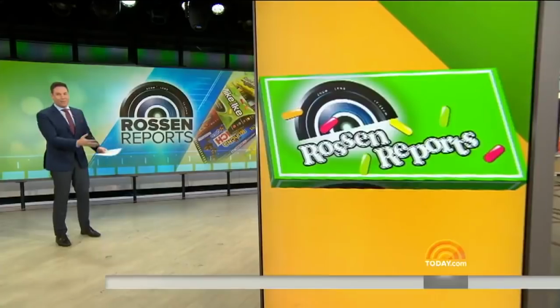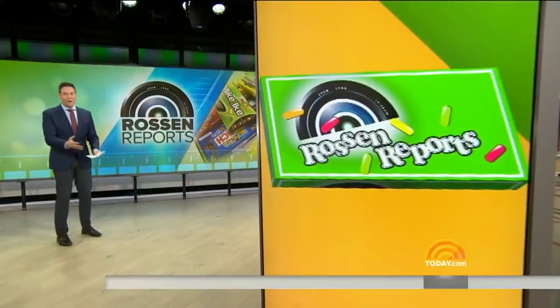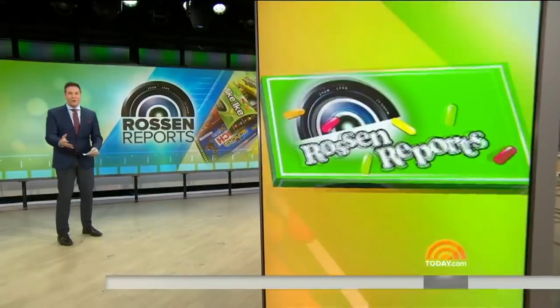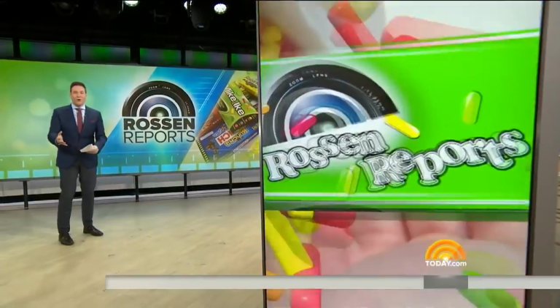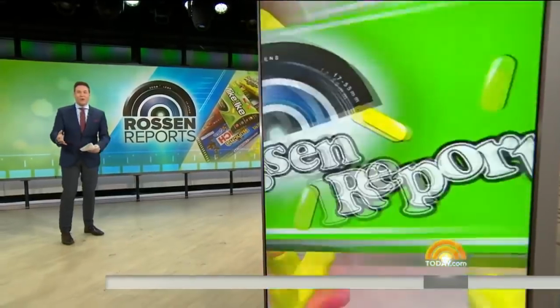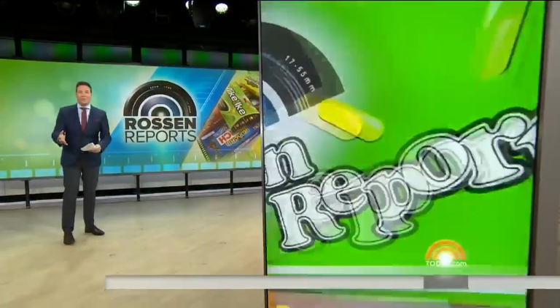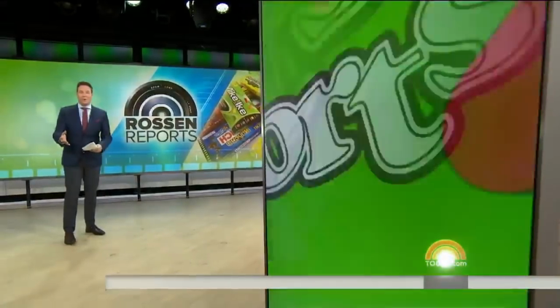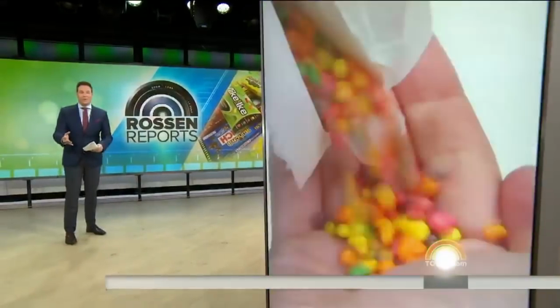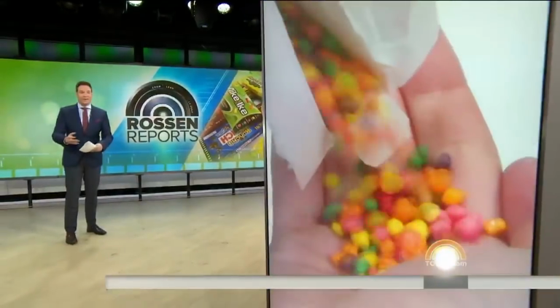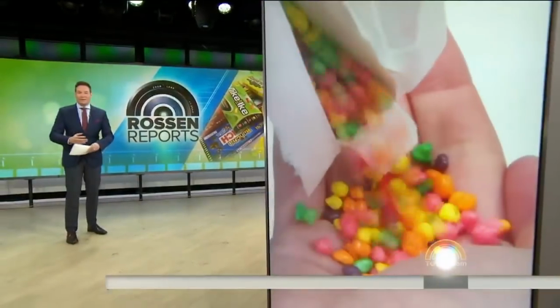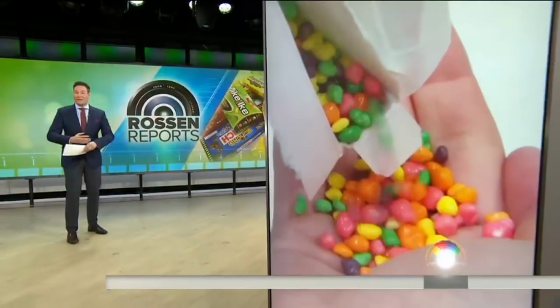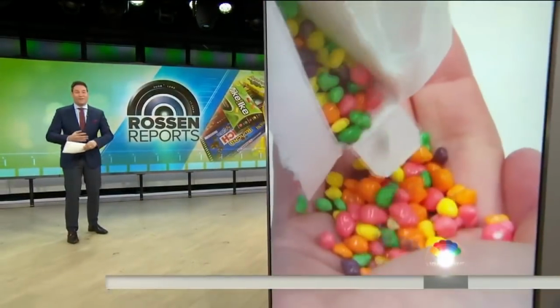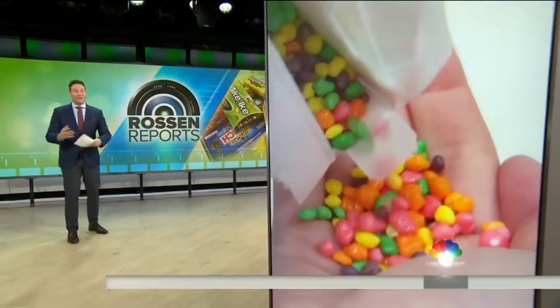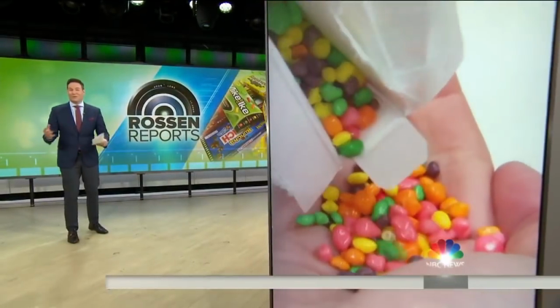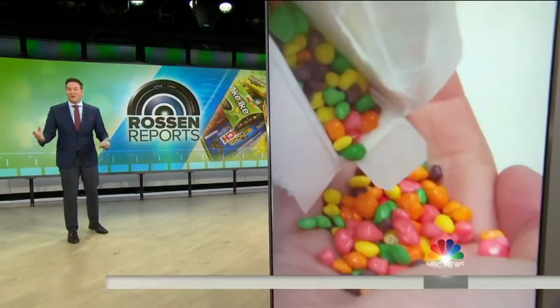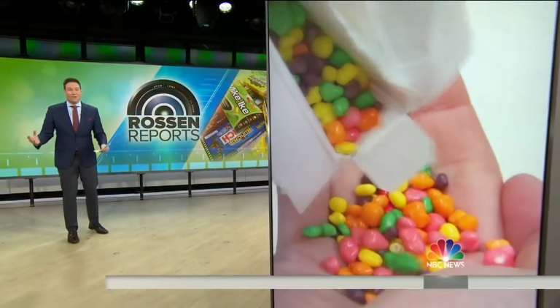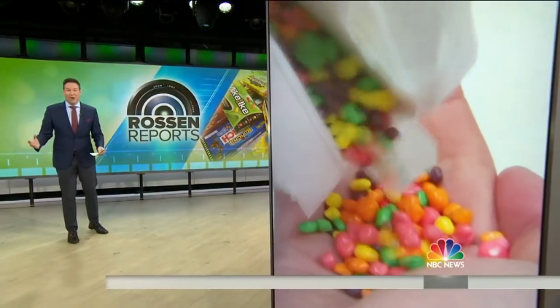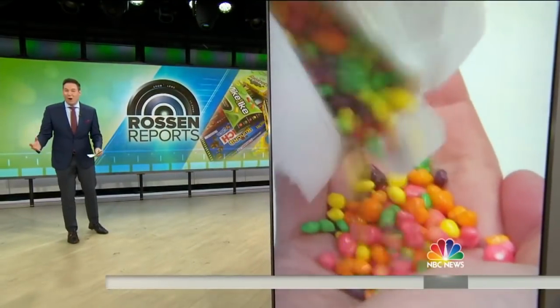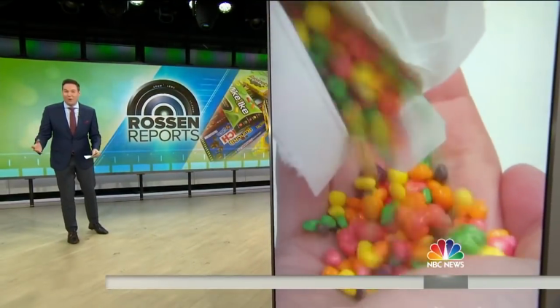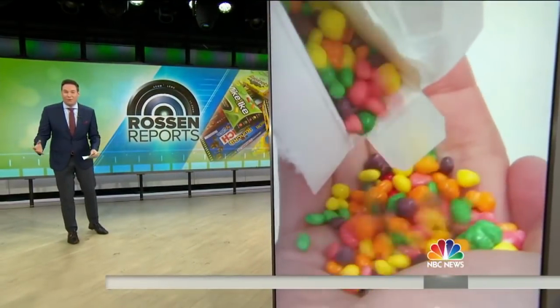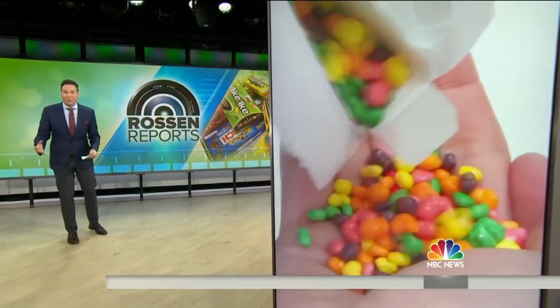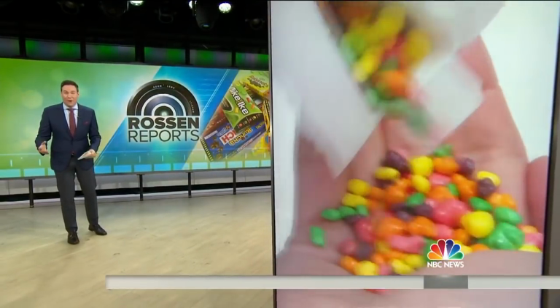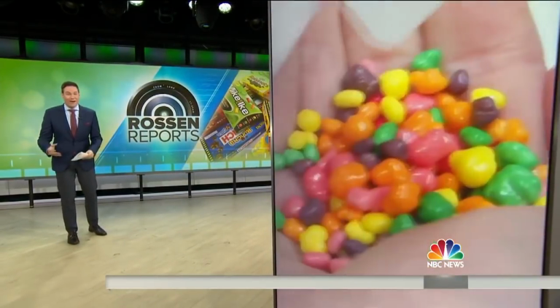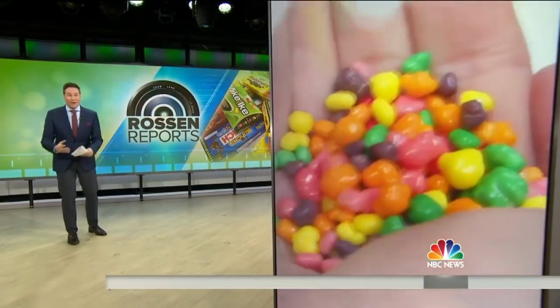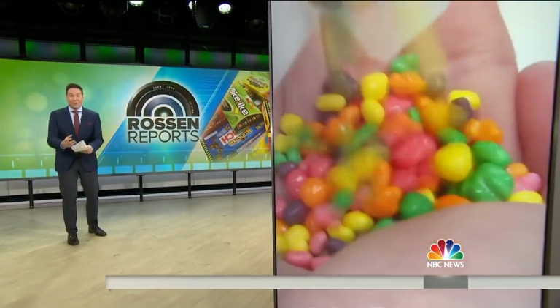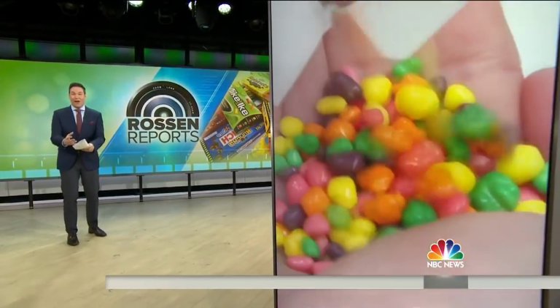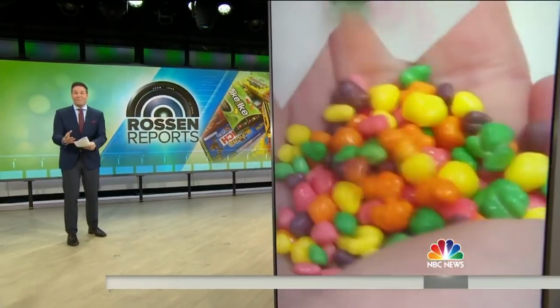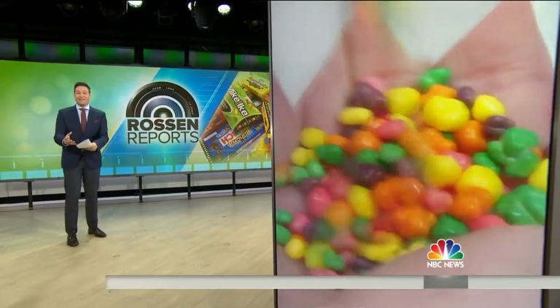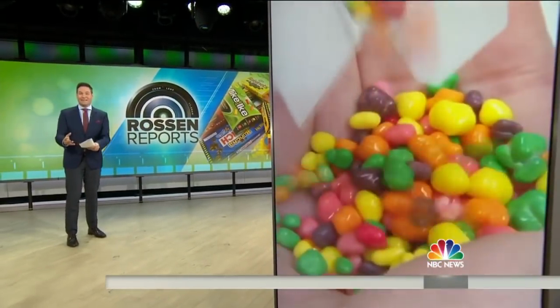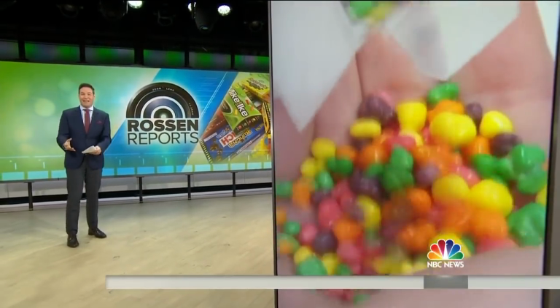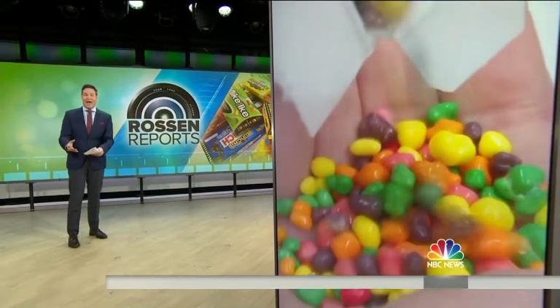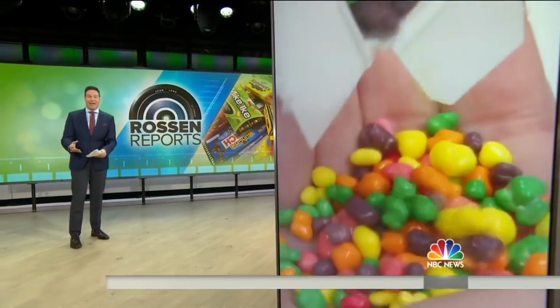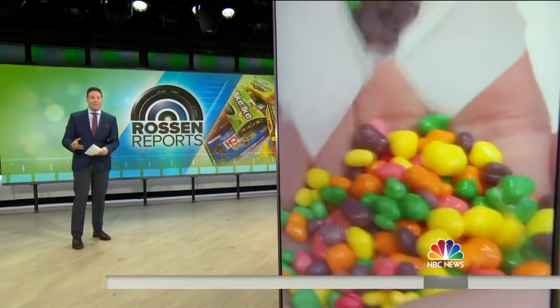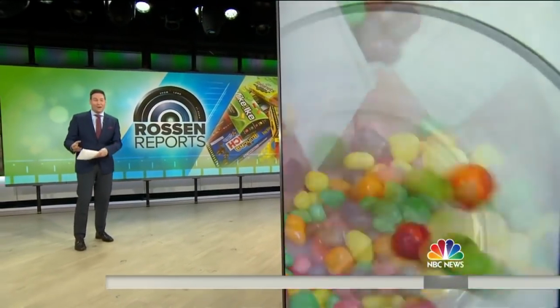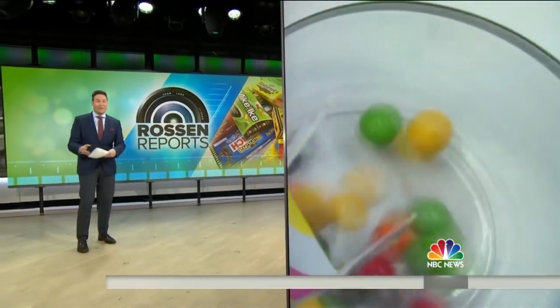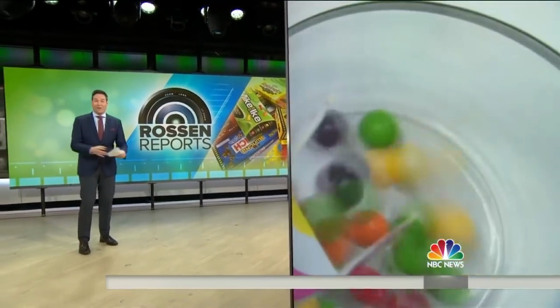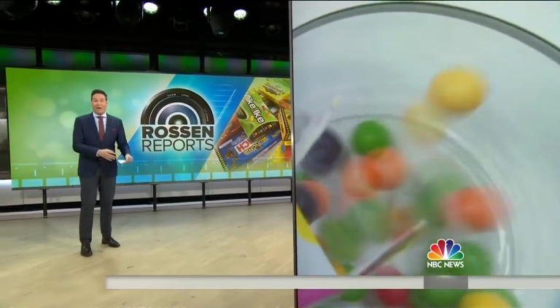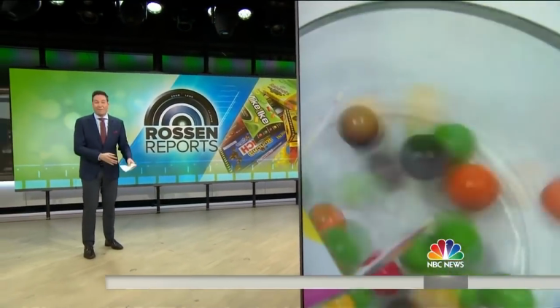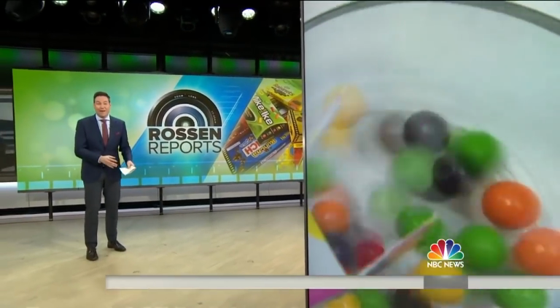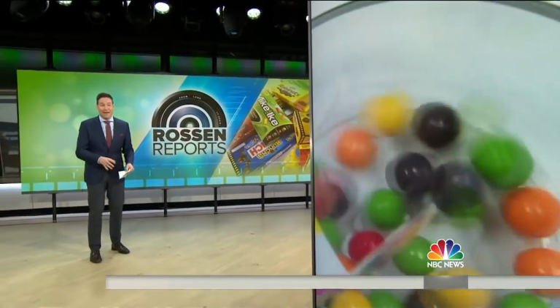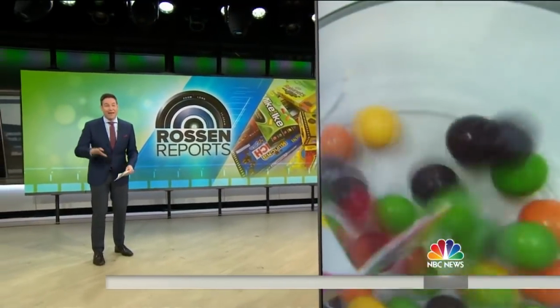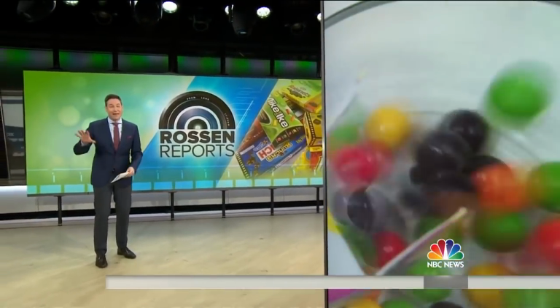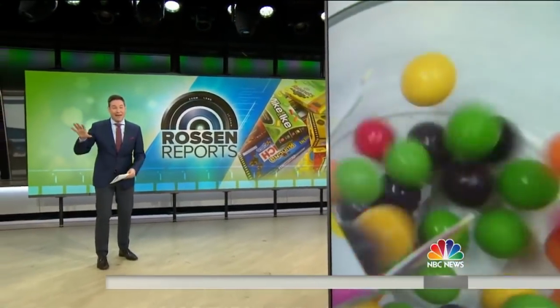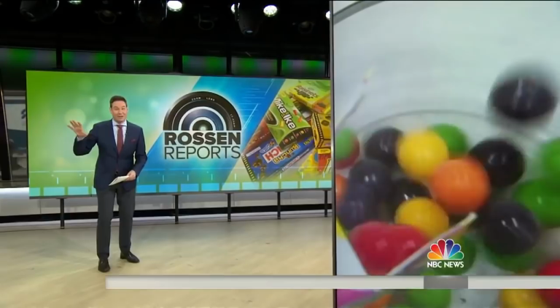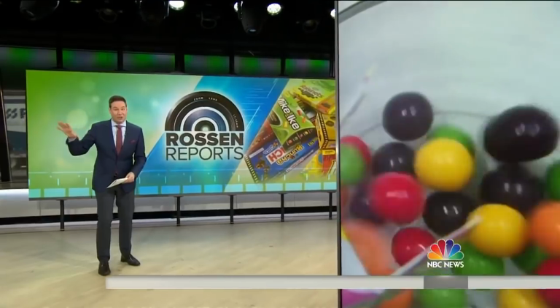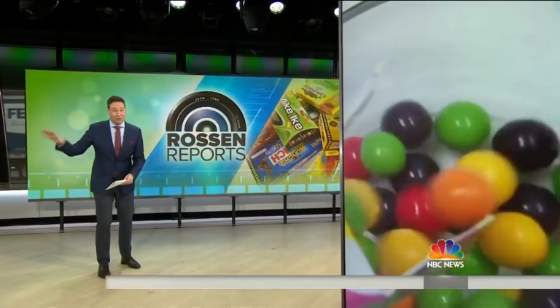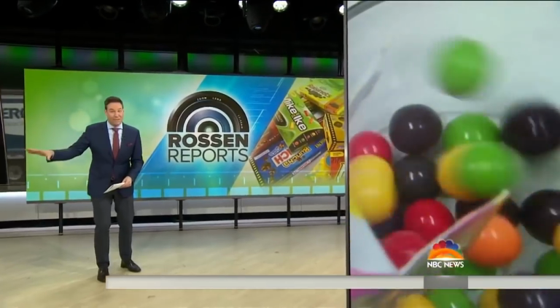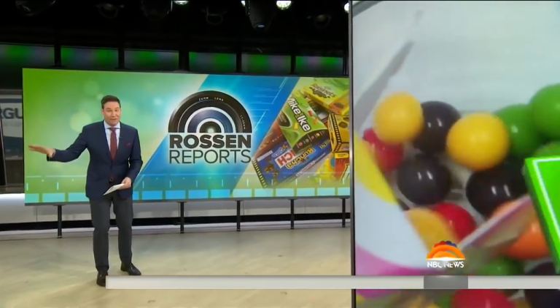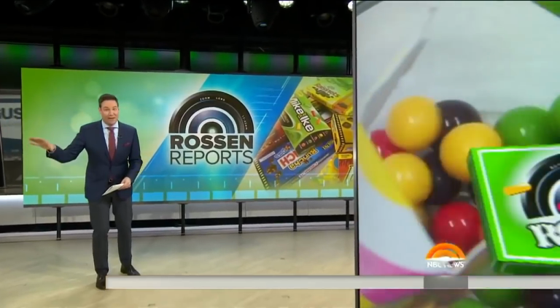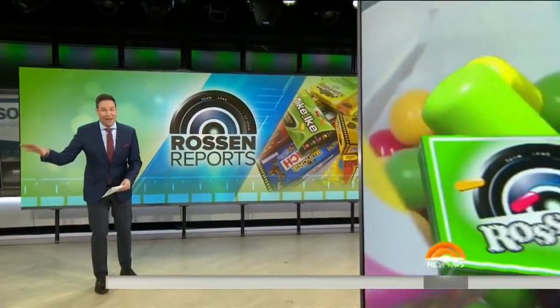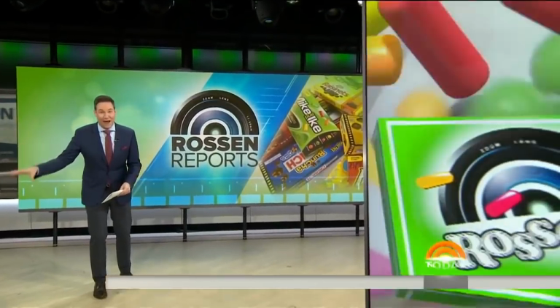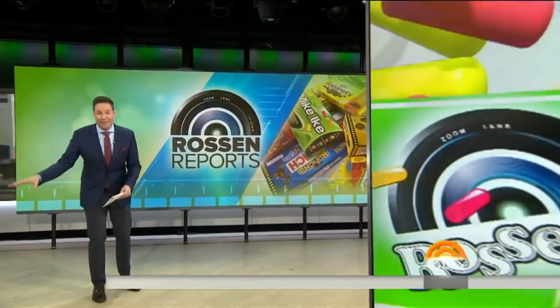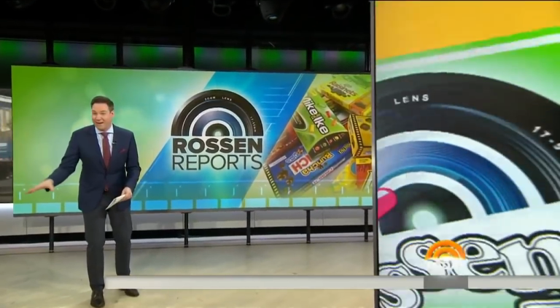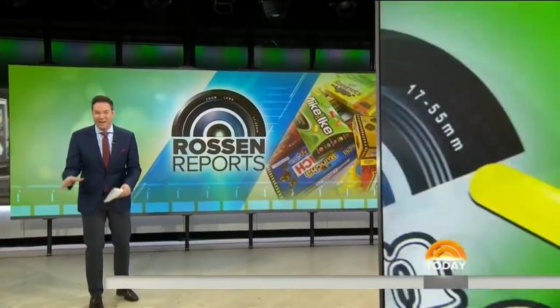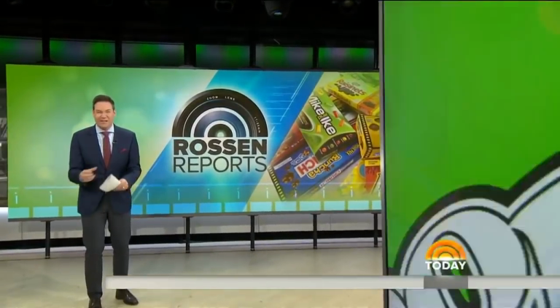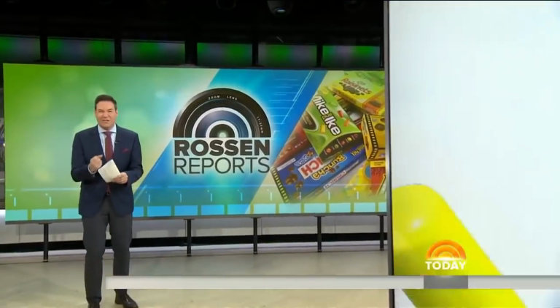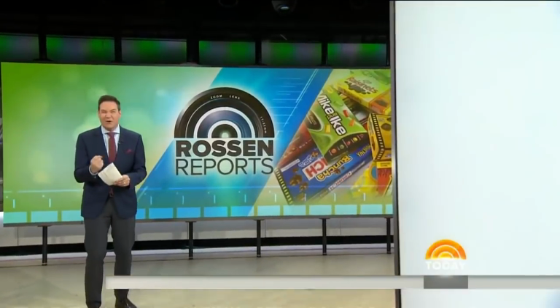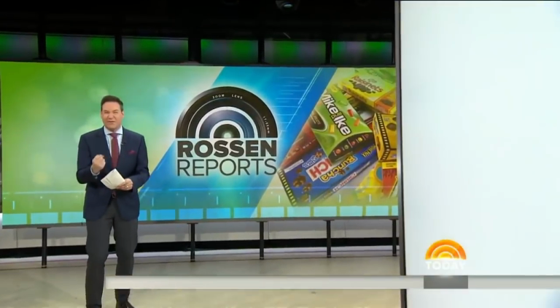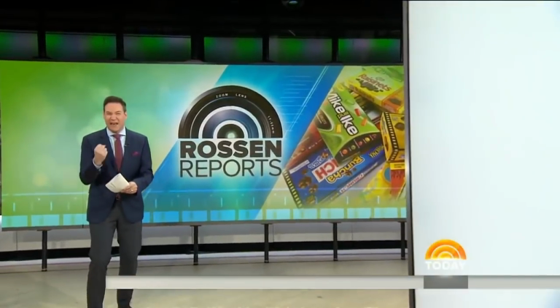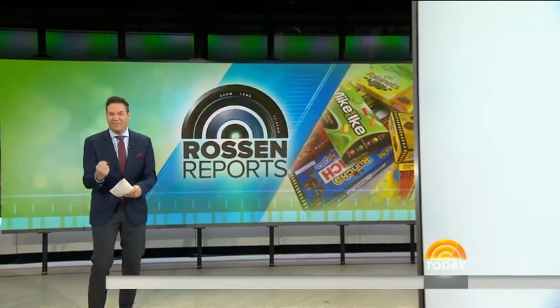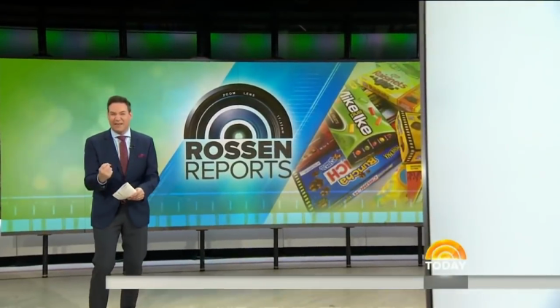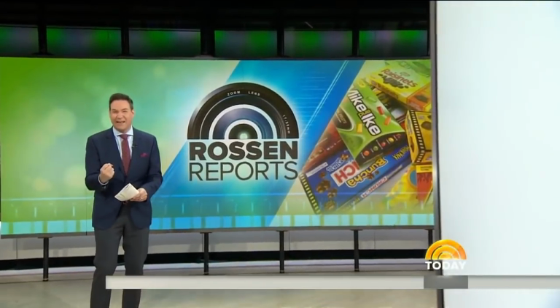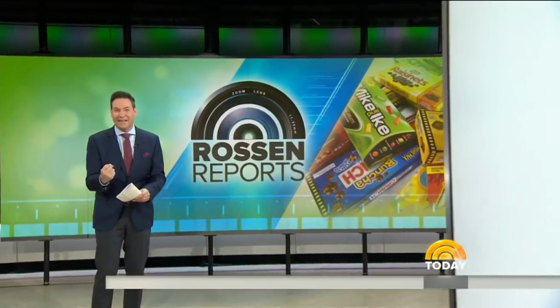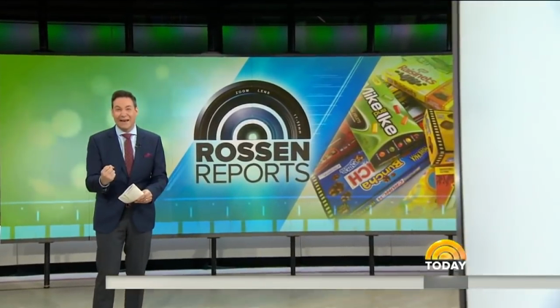And when you go to the movies, it's the first thing we all do, right? You grab a snack. If you're anything like me, you head straight for the candy. It is so tempting, isn't it?